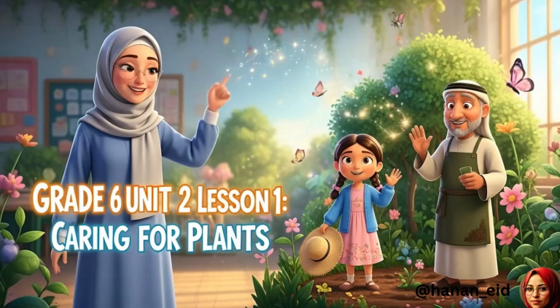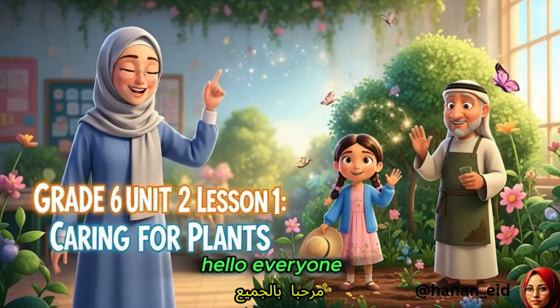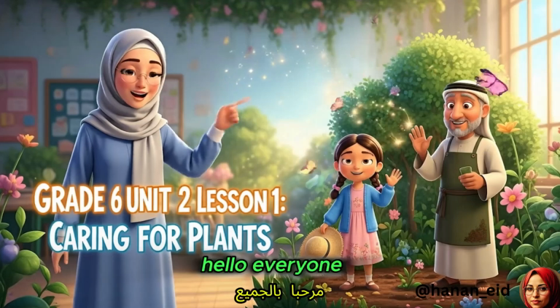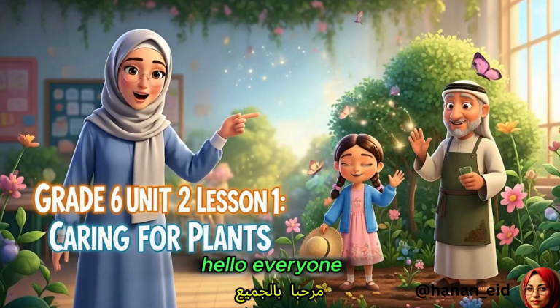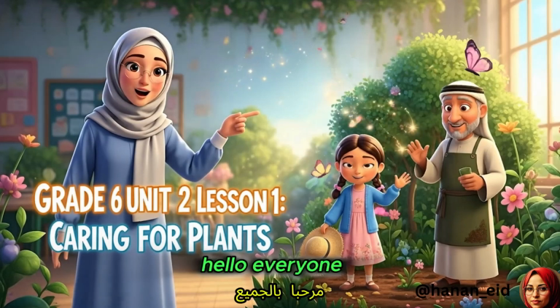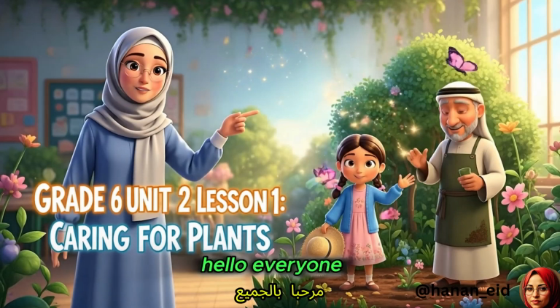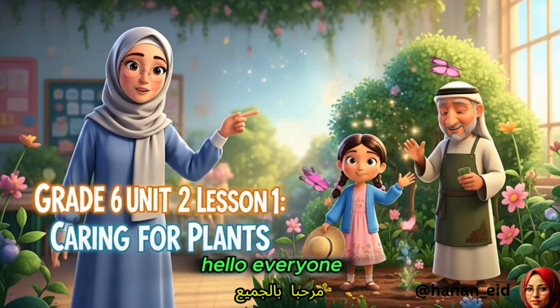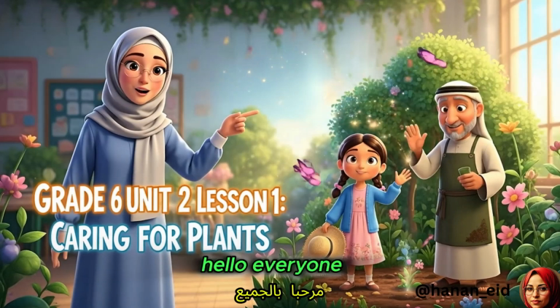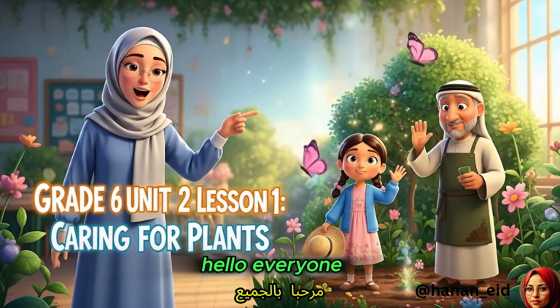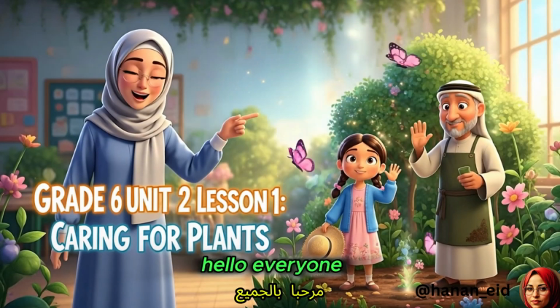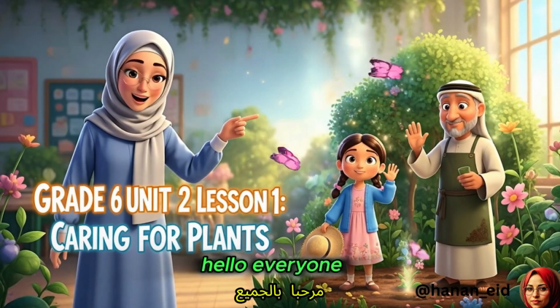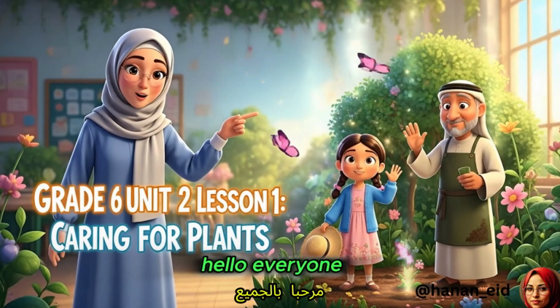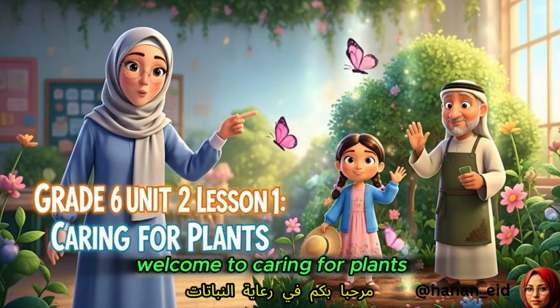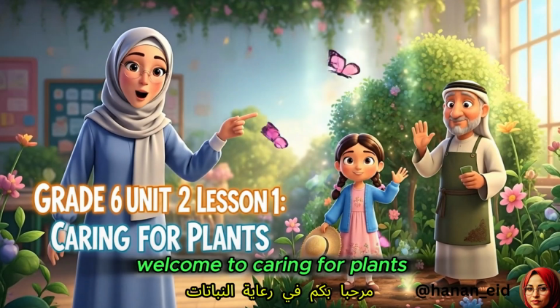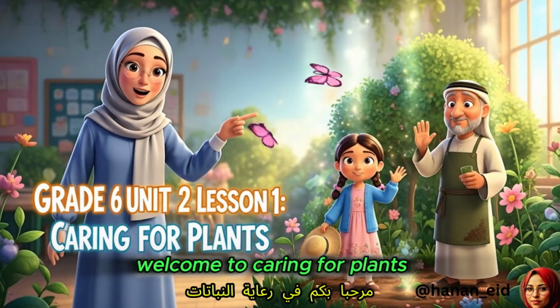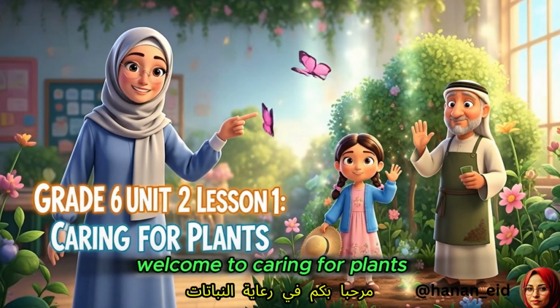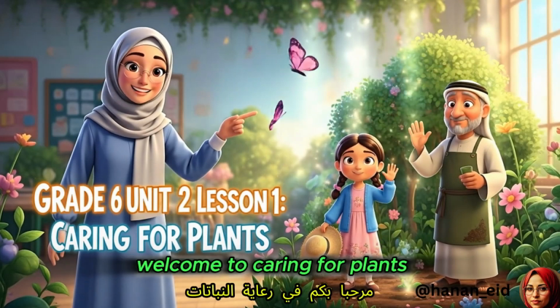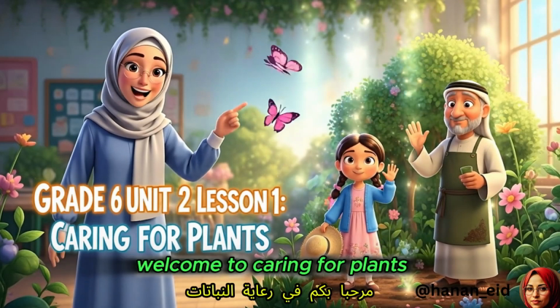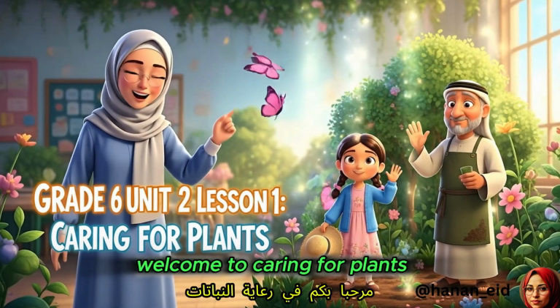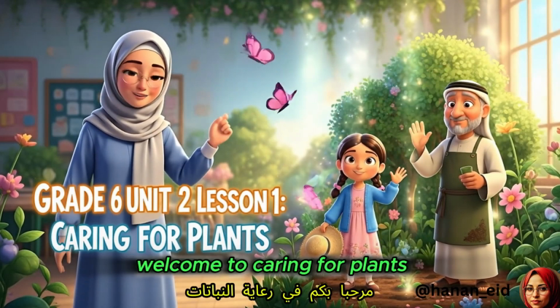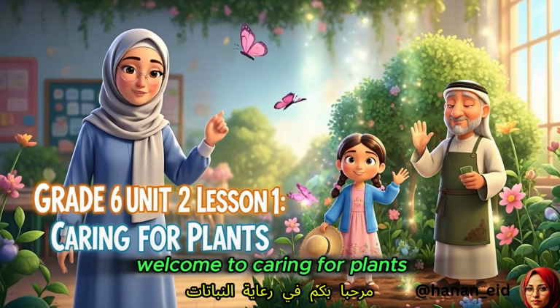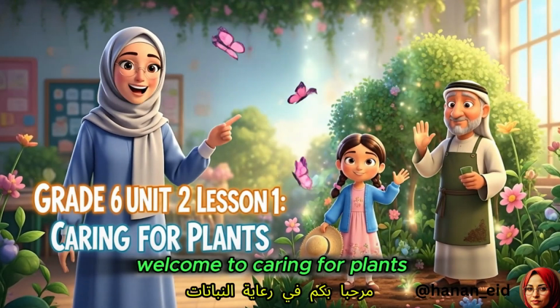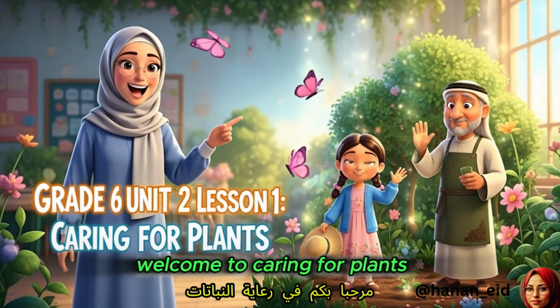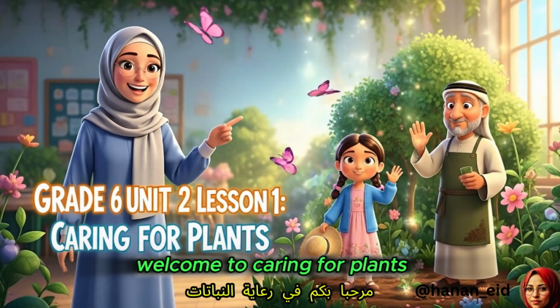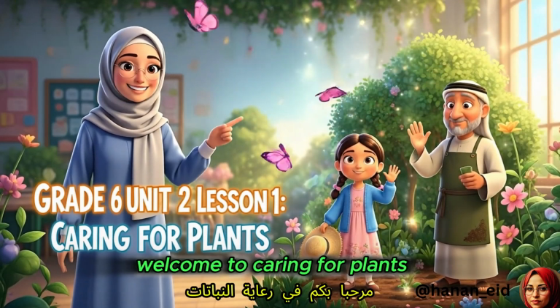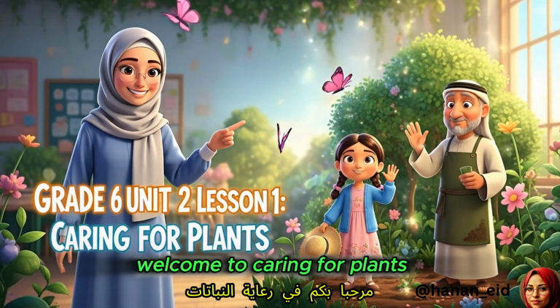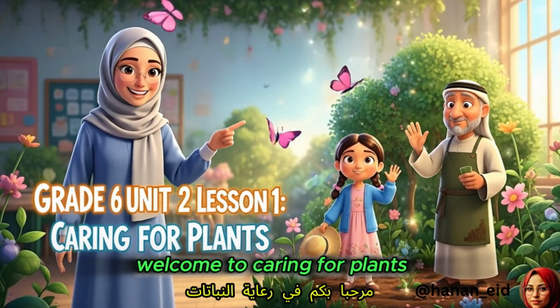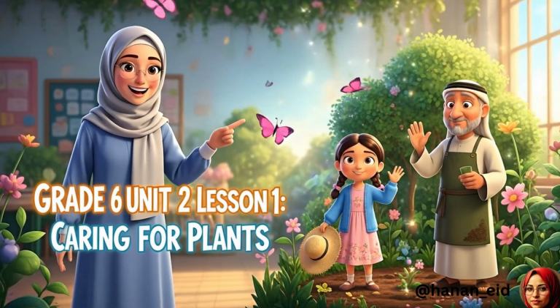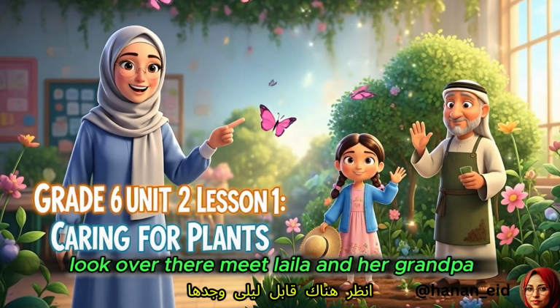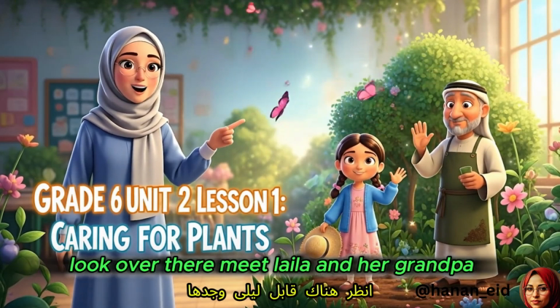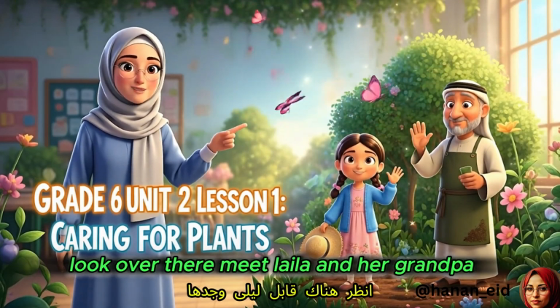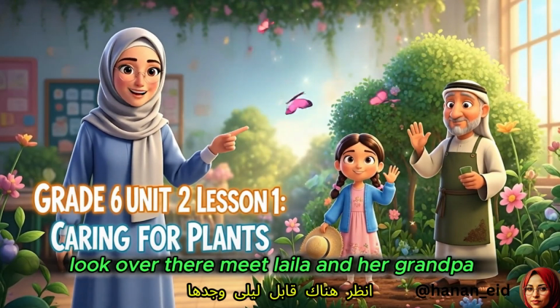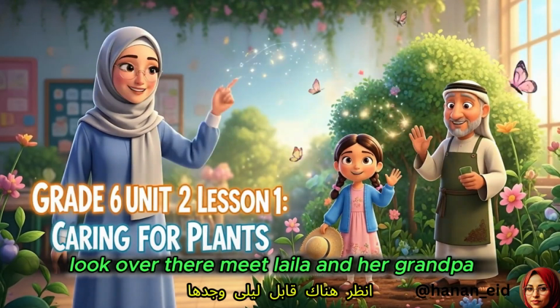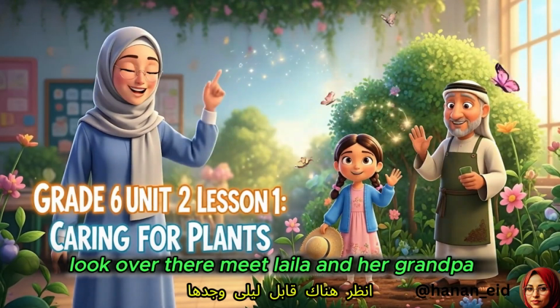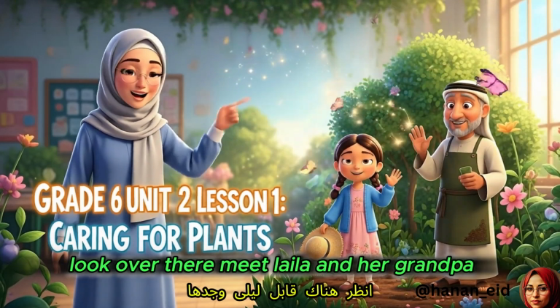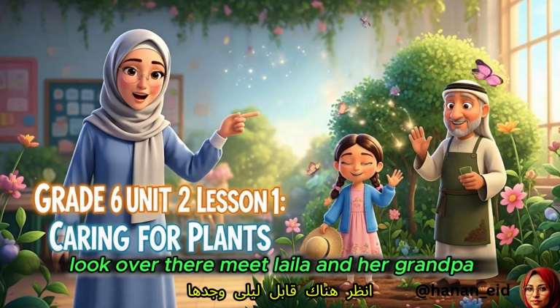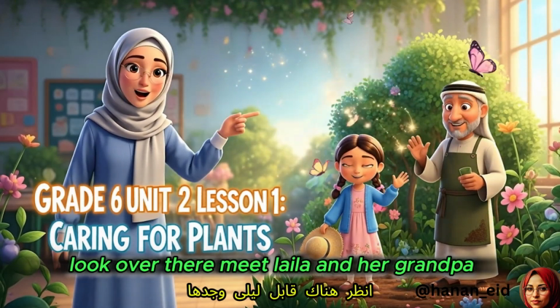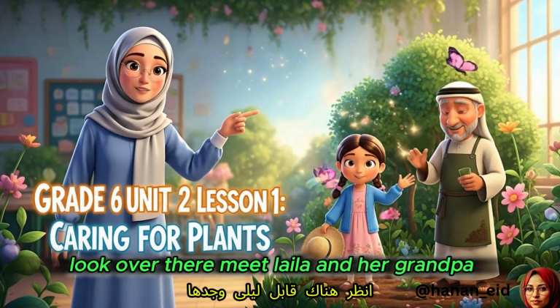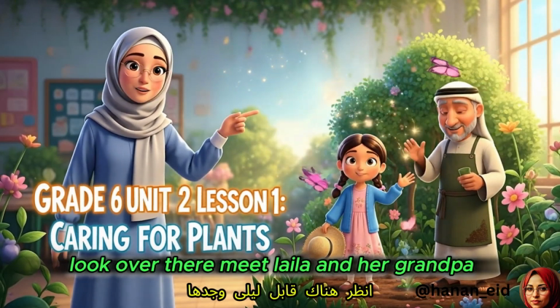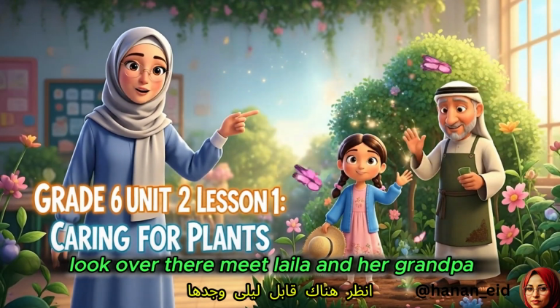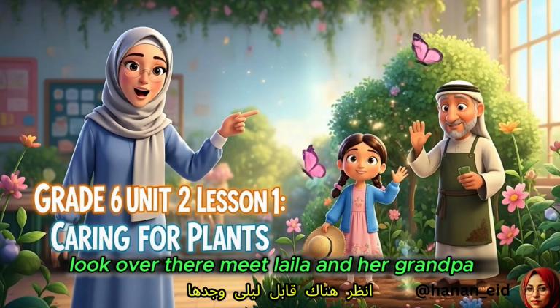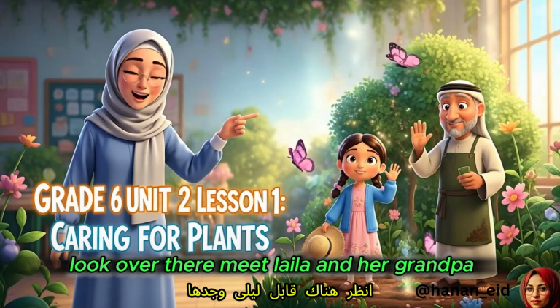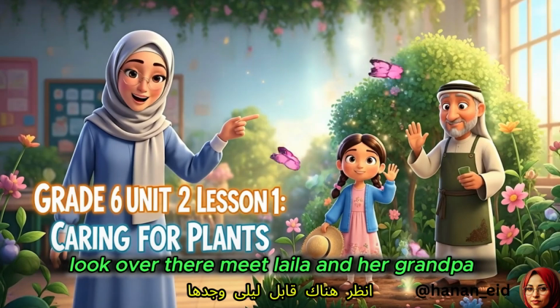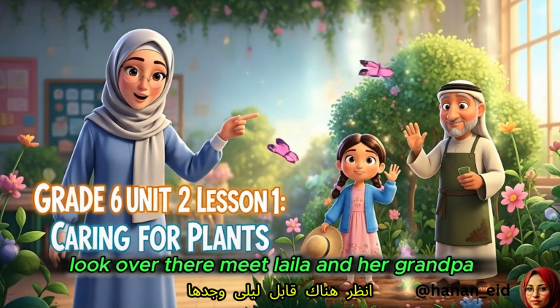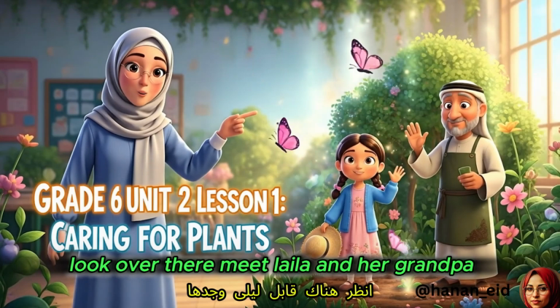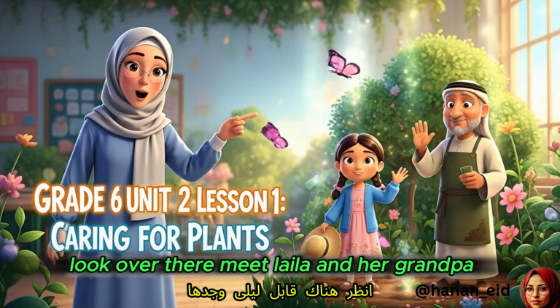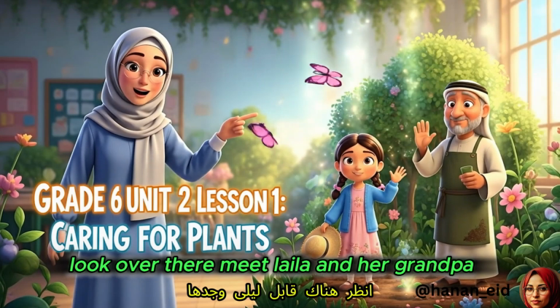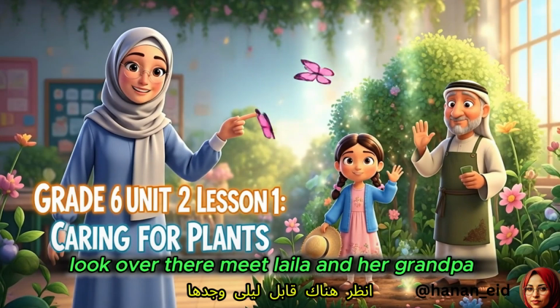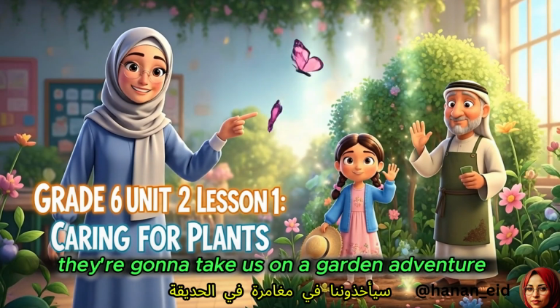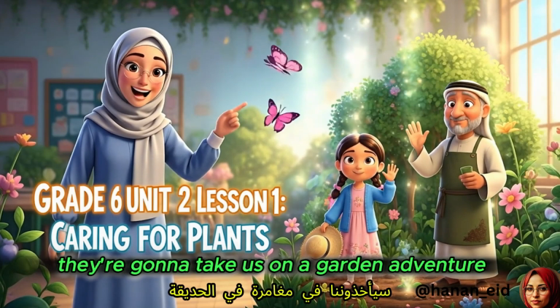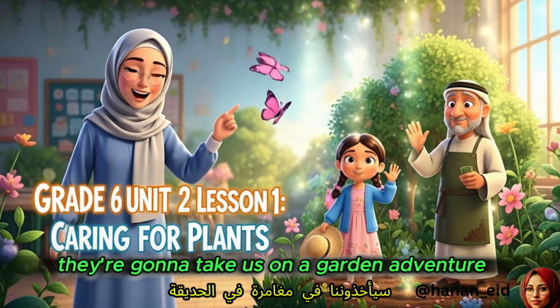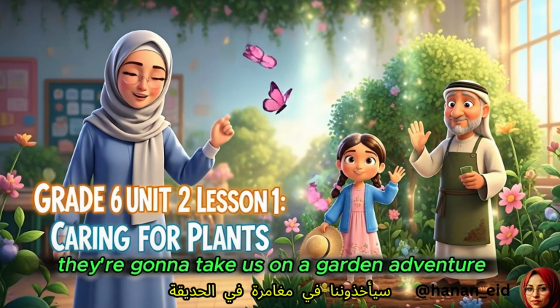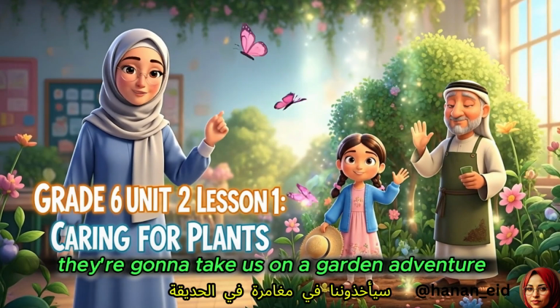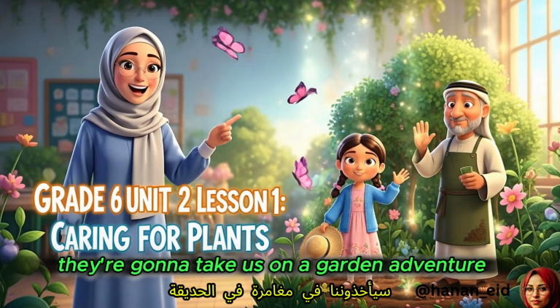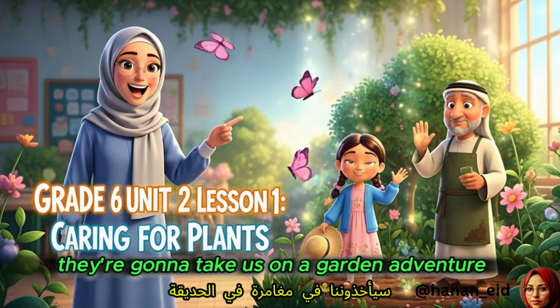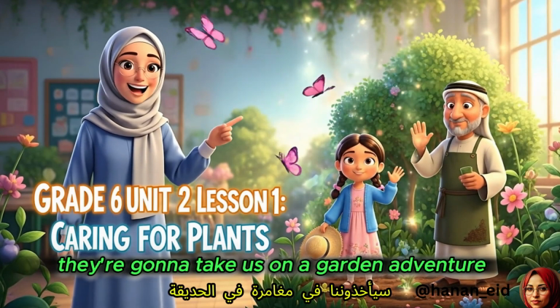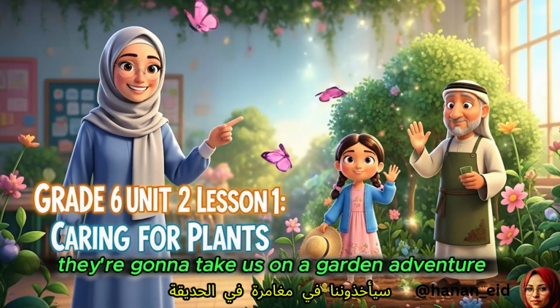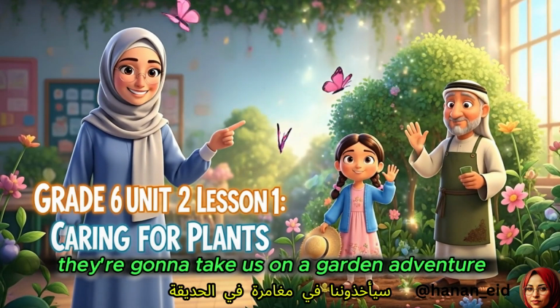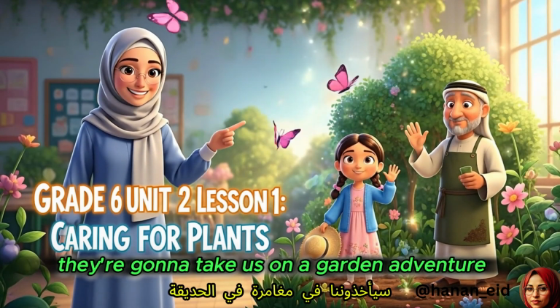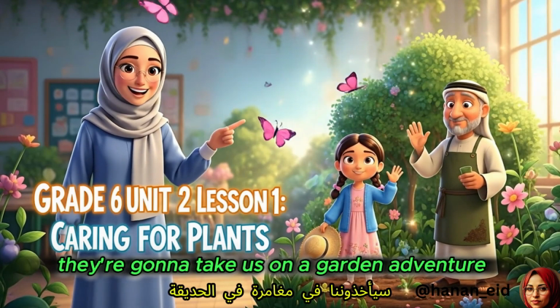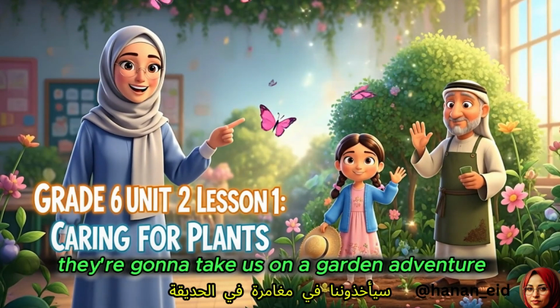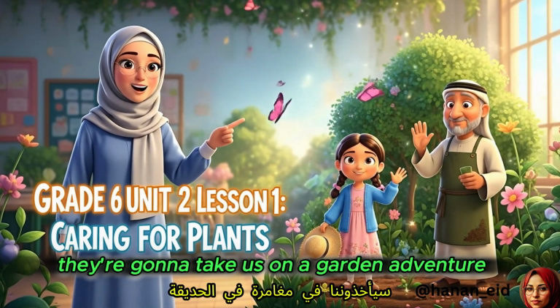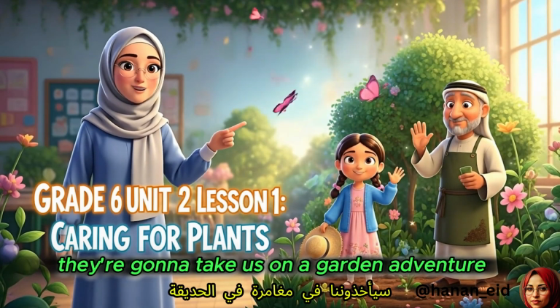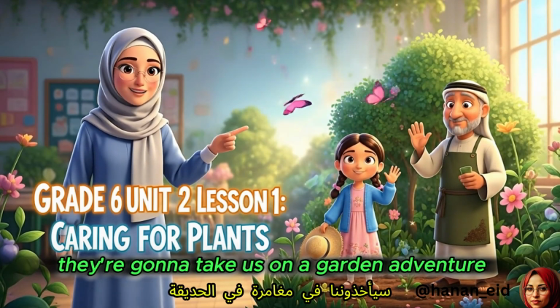Hello, everyone. Welcome to Caring for Plants. Look over there. Meet Laila and her grandpa. They're going to take us on a garden adventure.